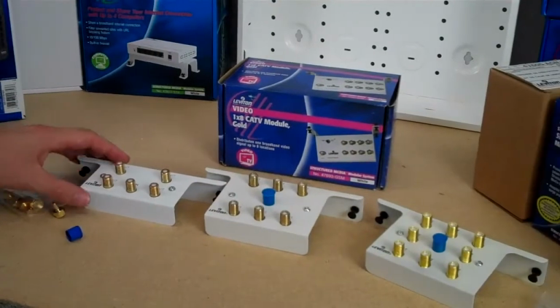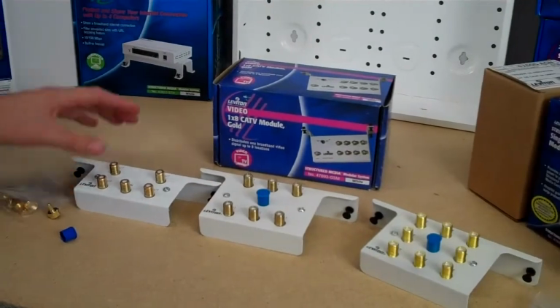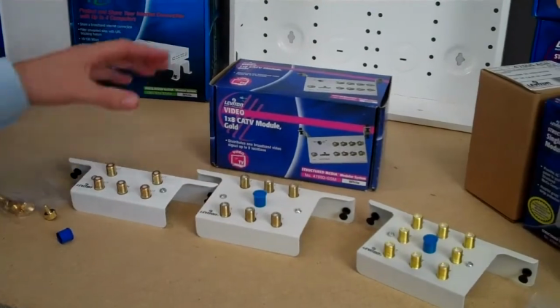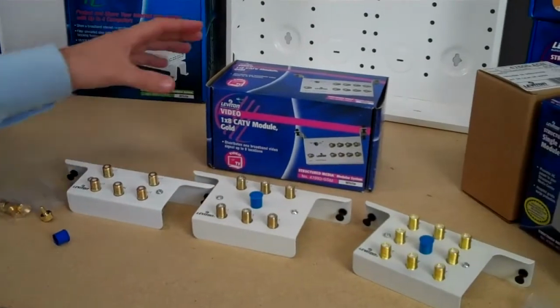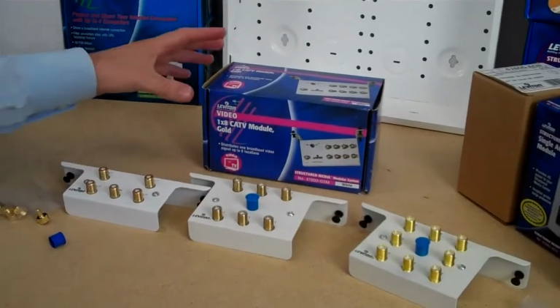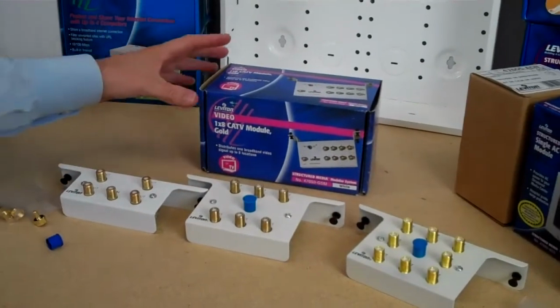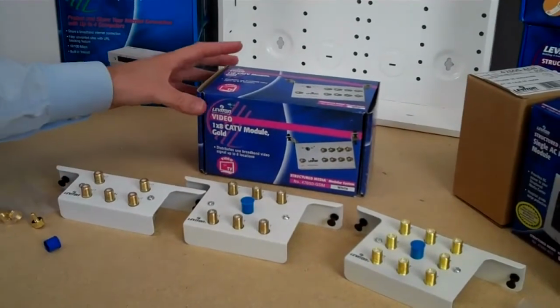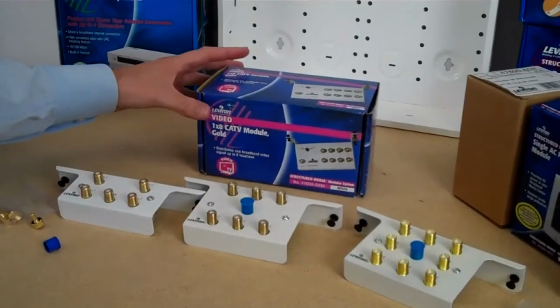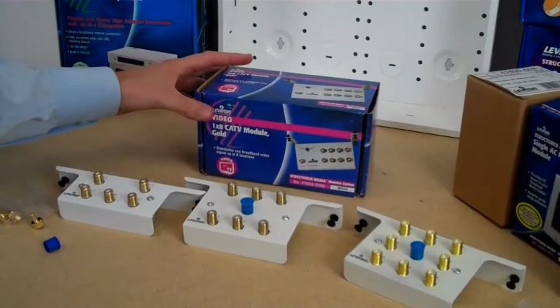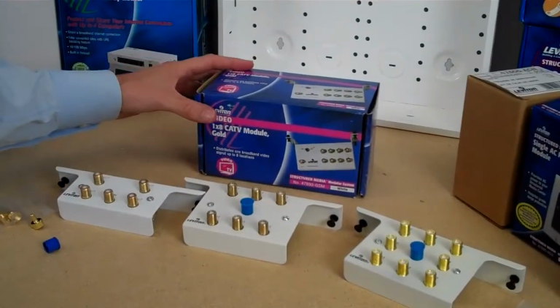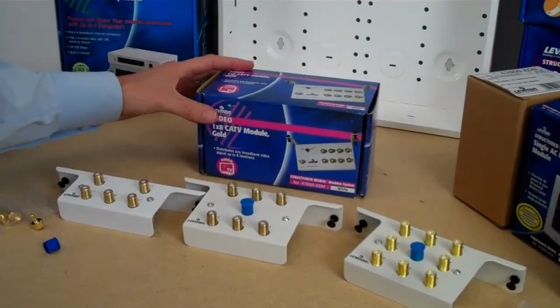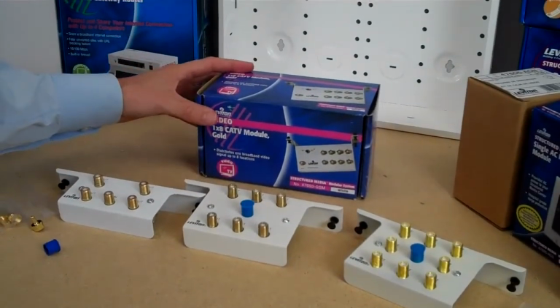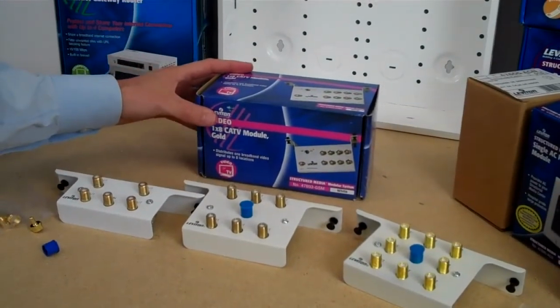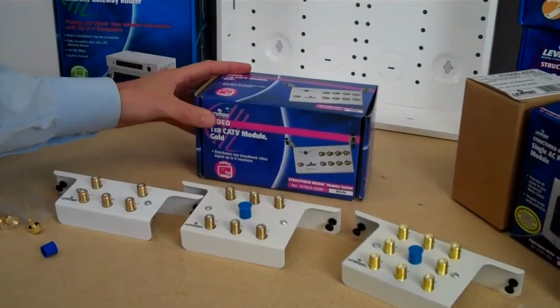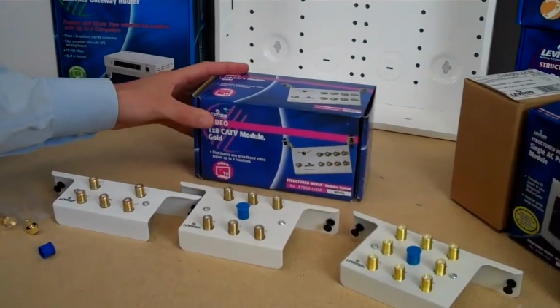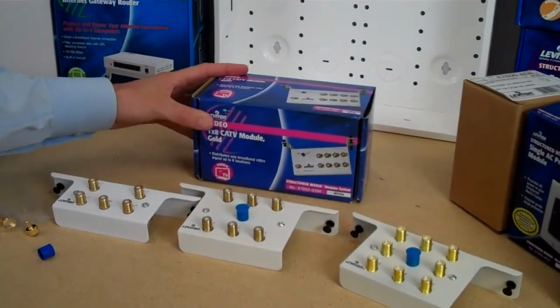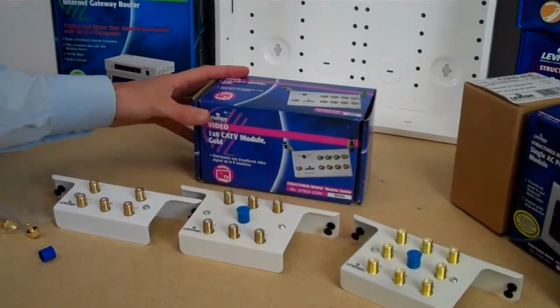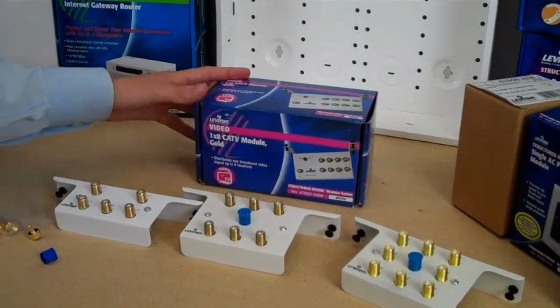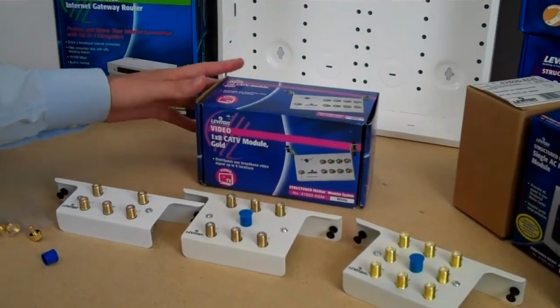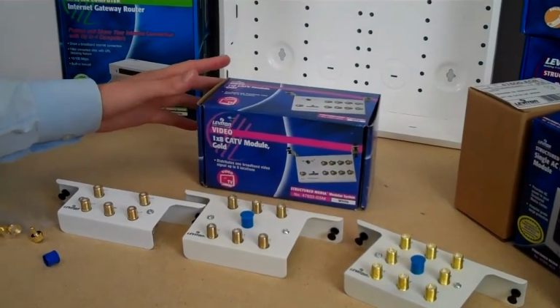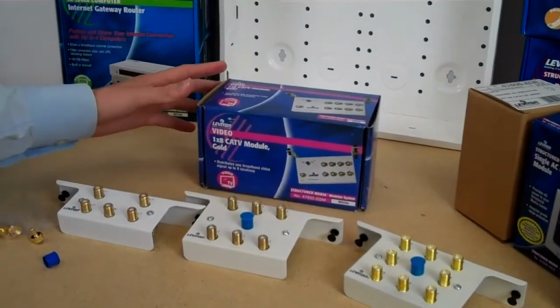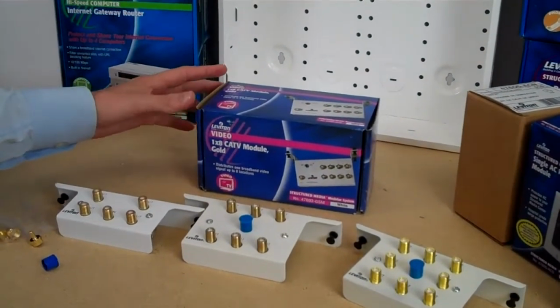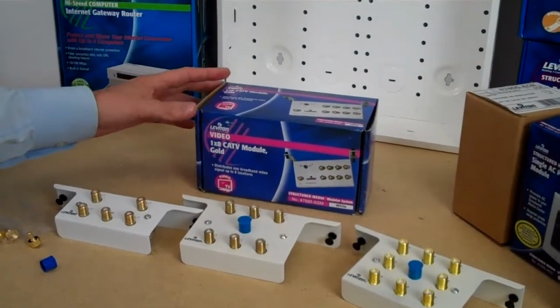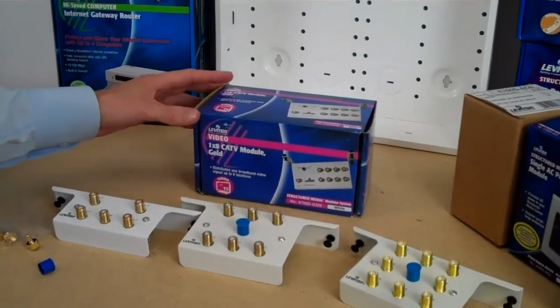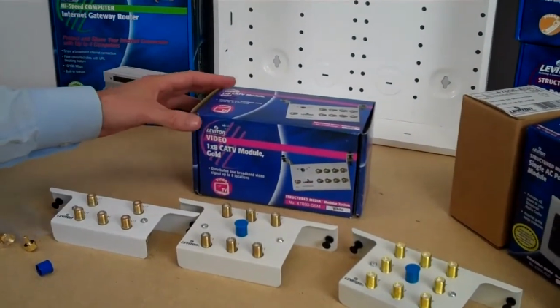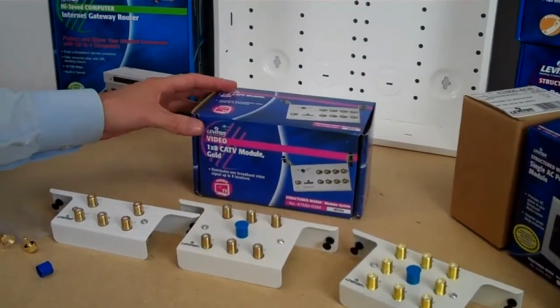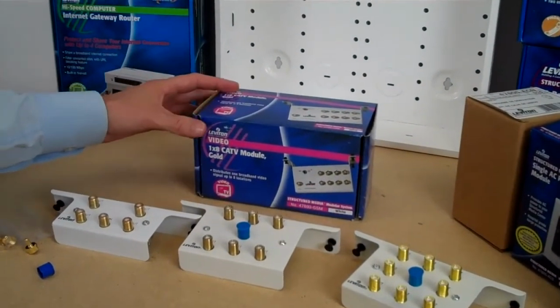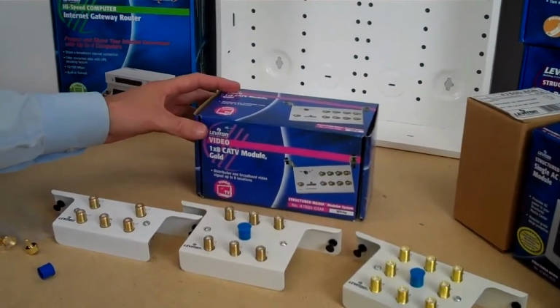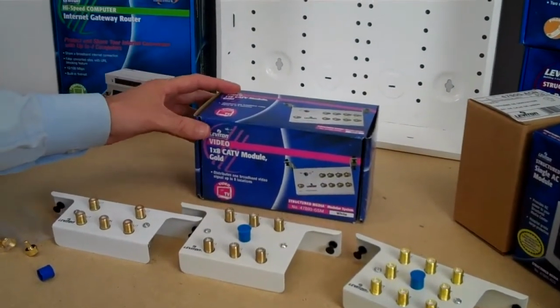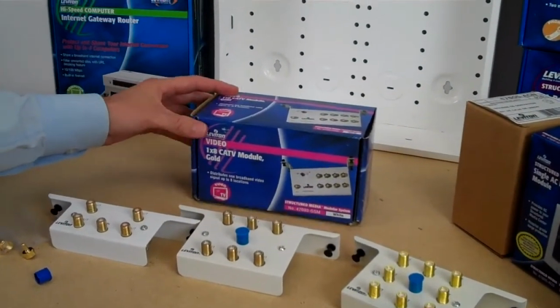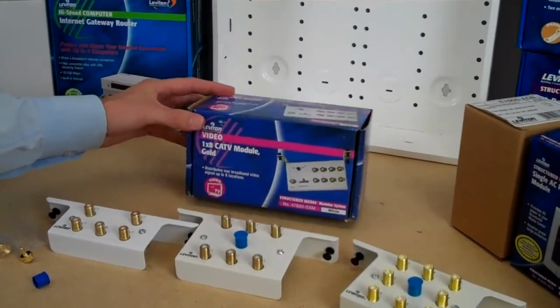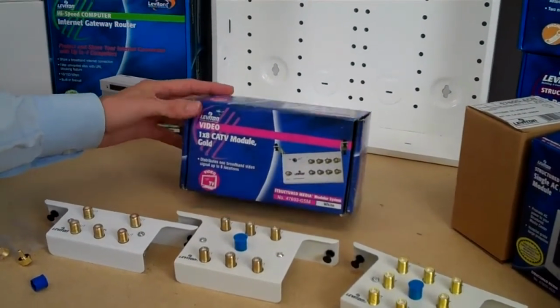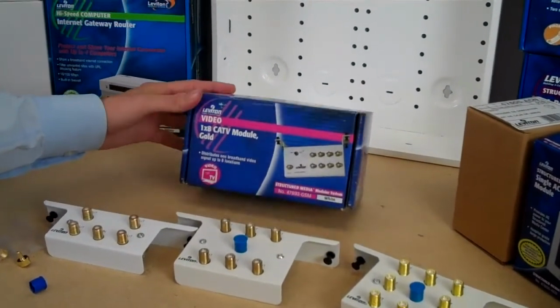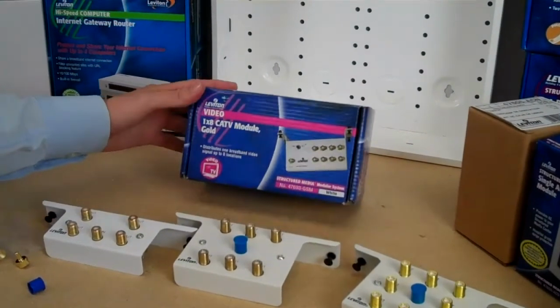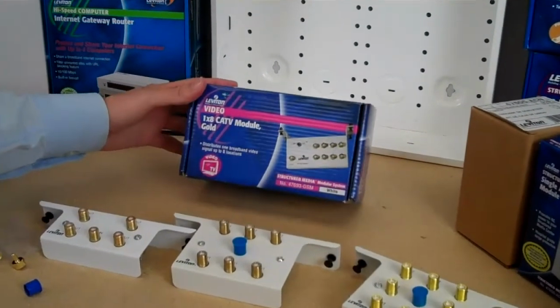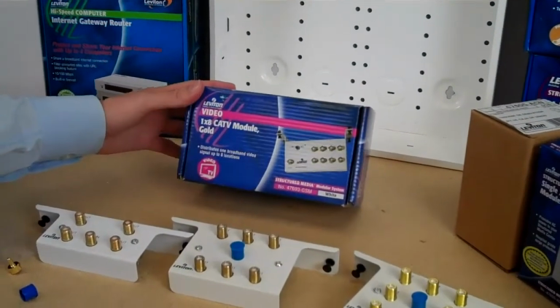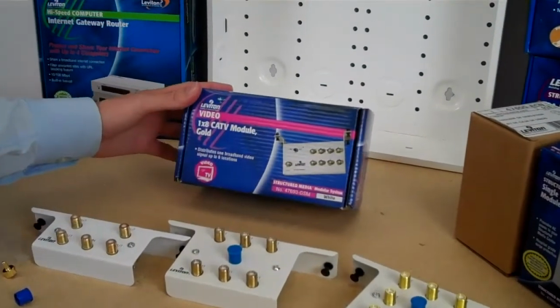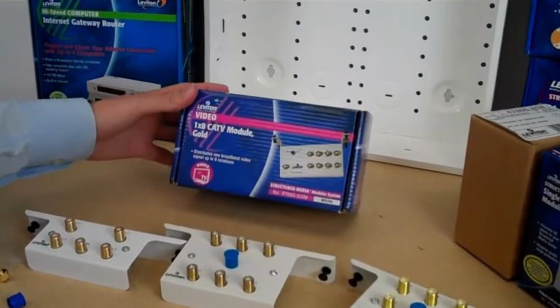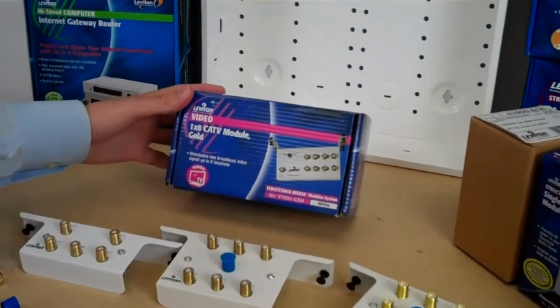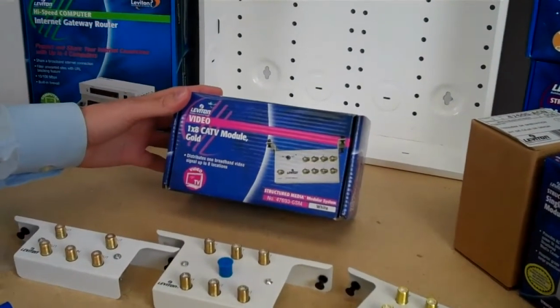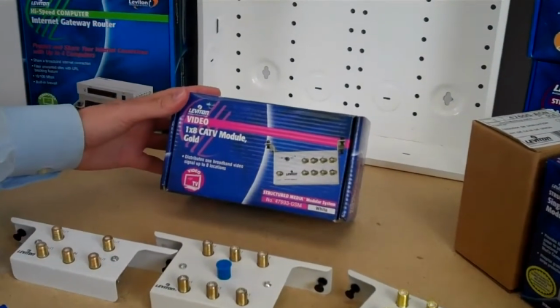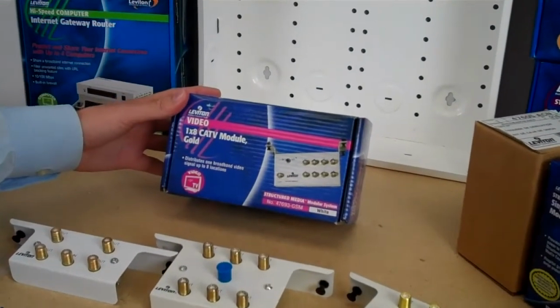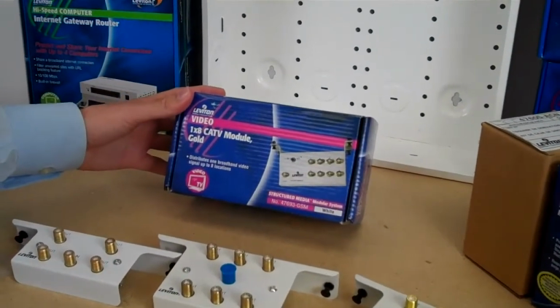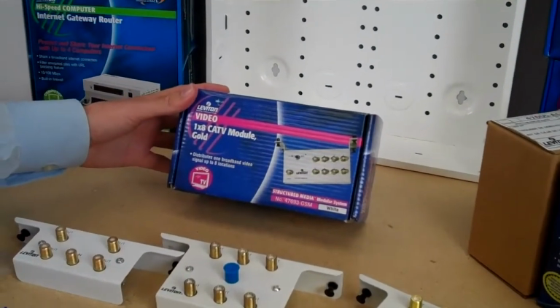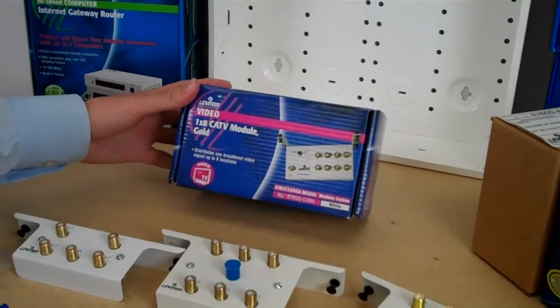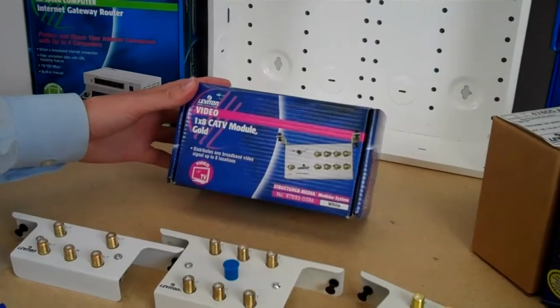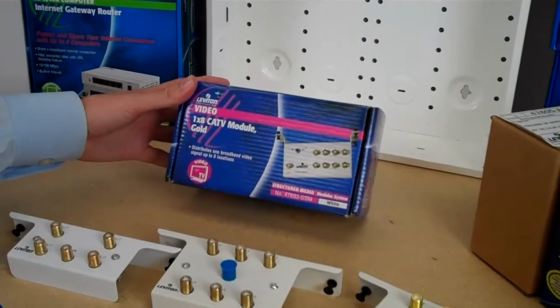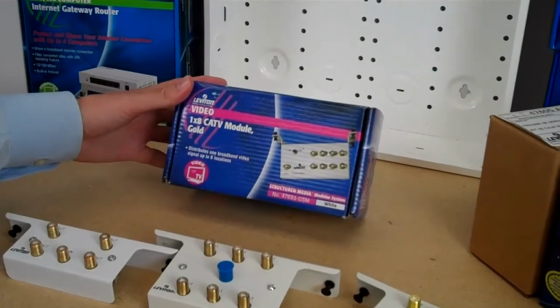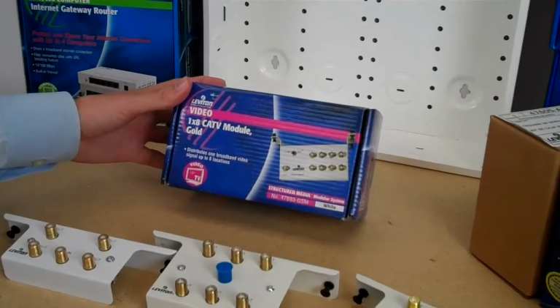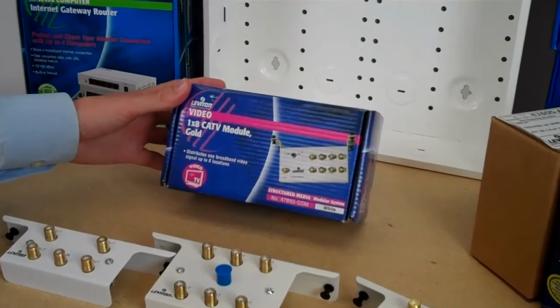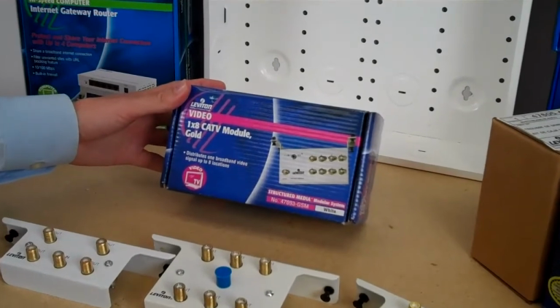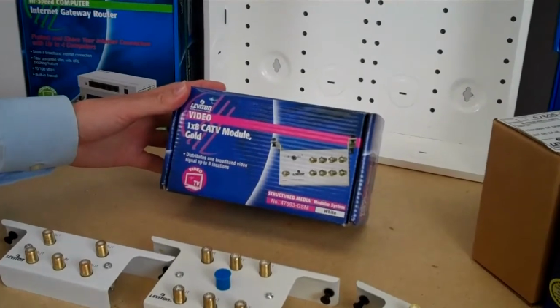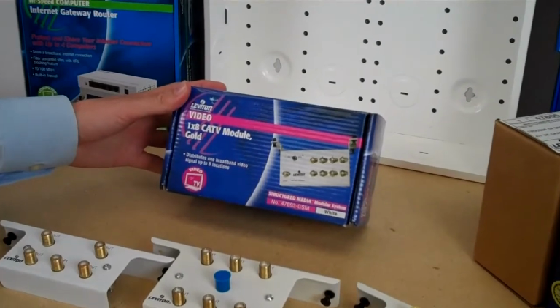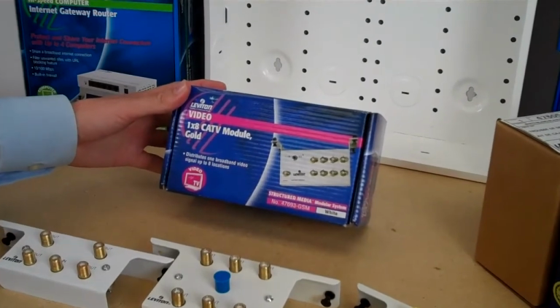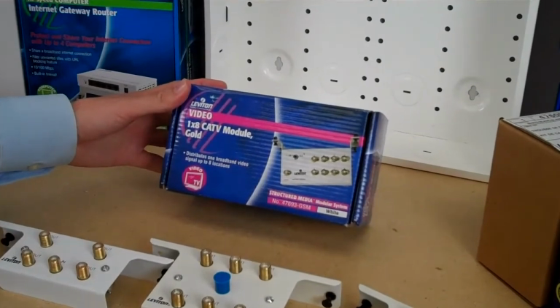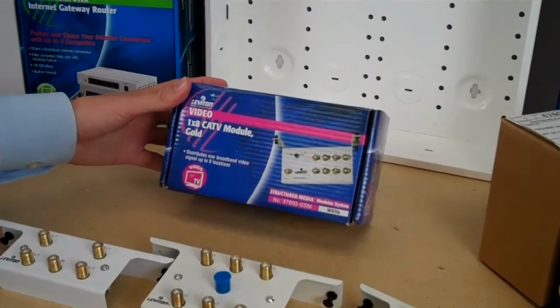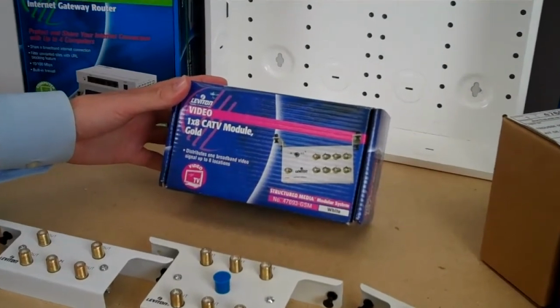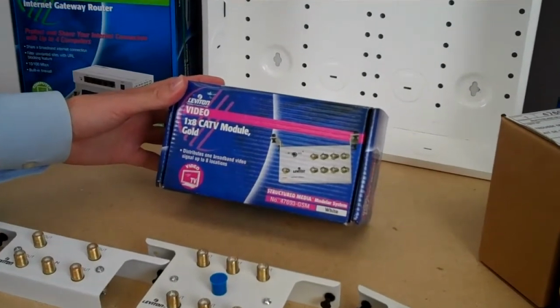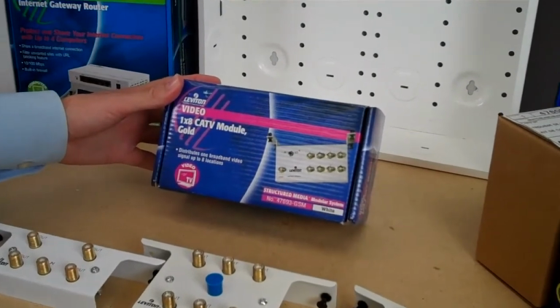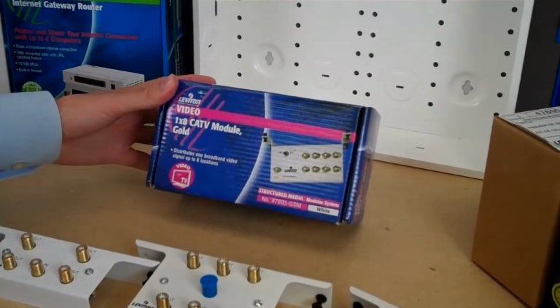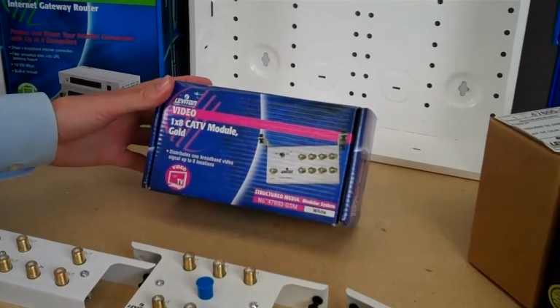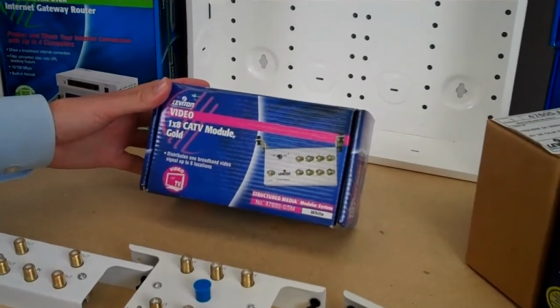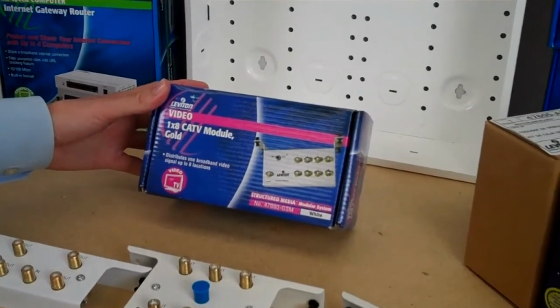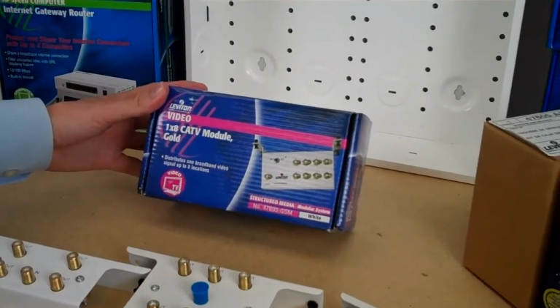If you have a larger home and need to do larger cable runs or longer cable runs, this is an amplified version.